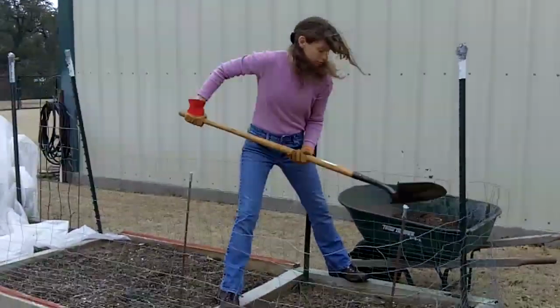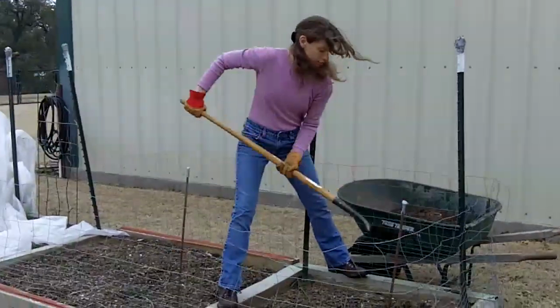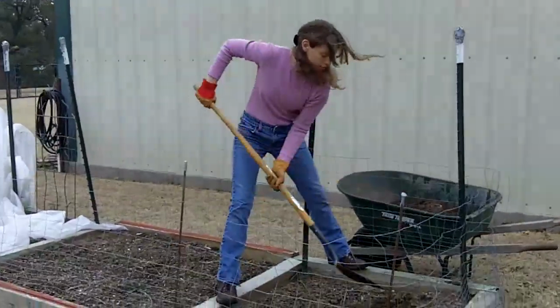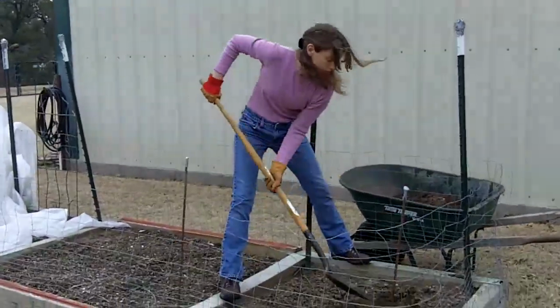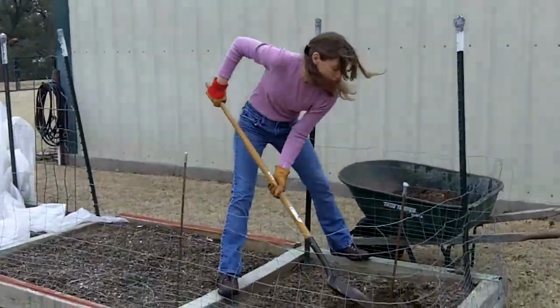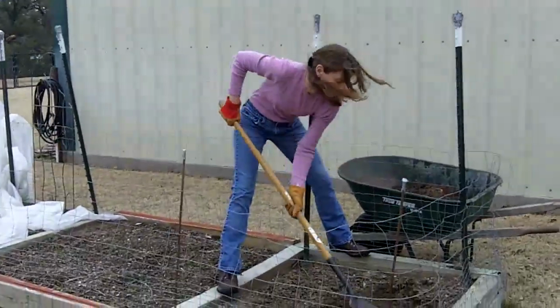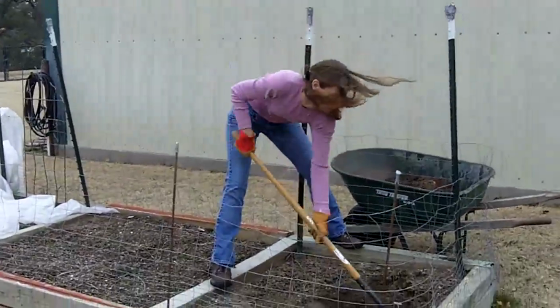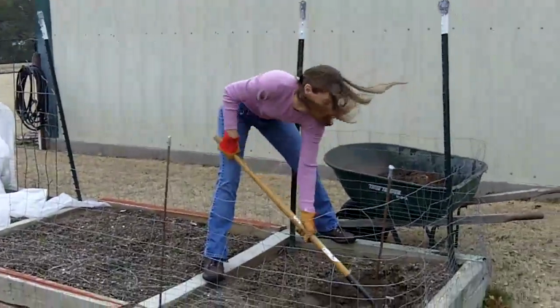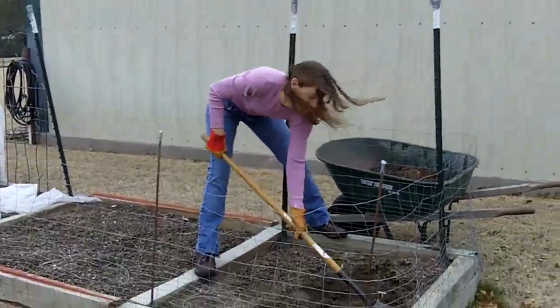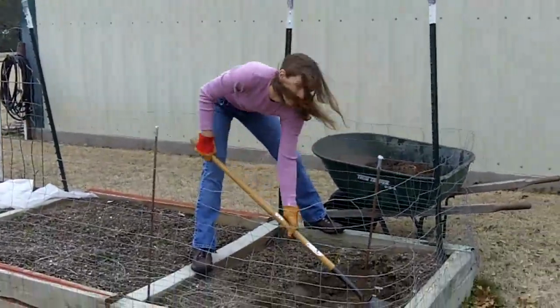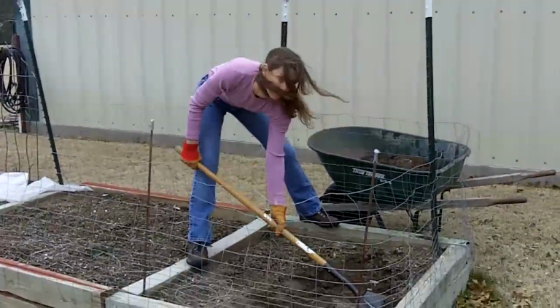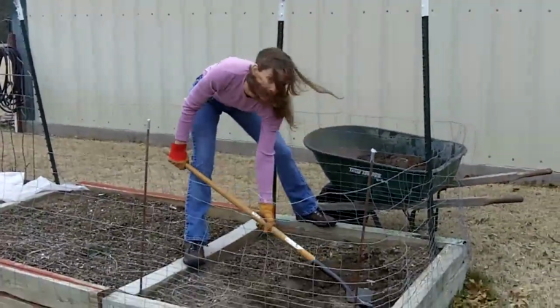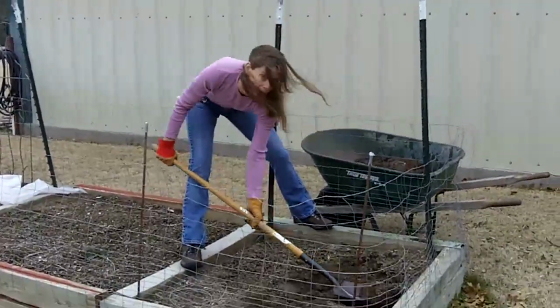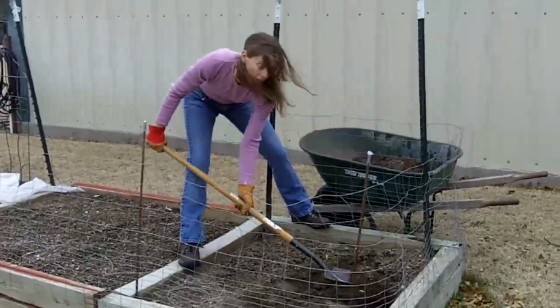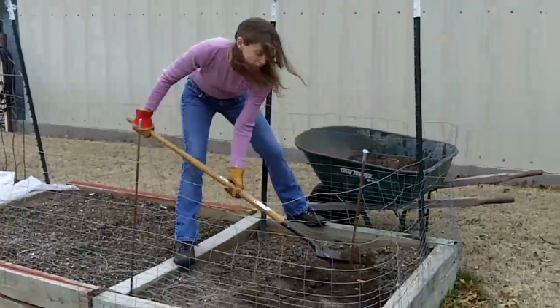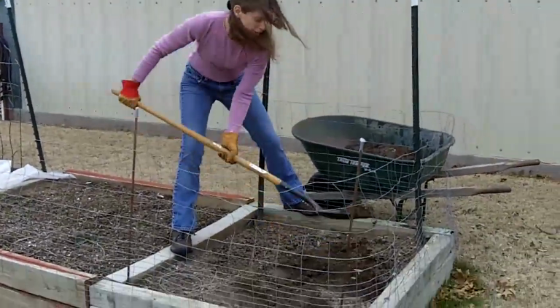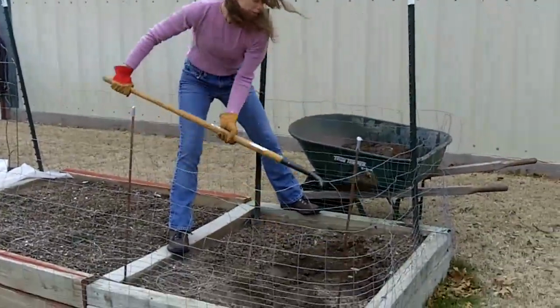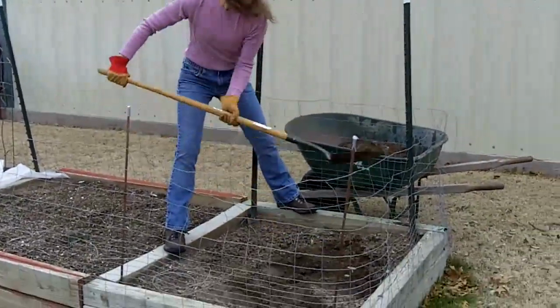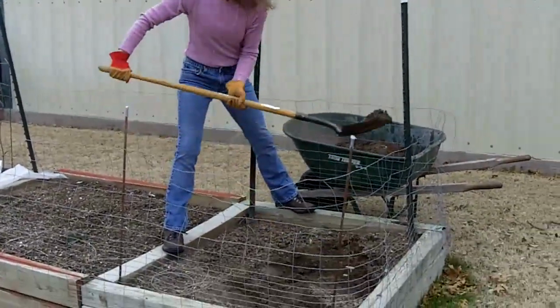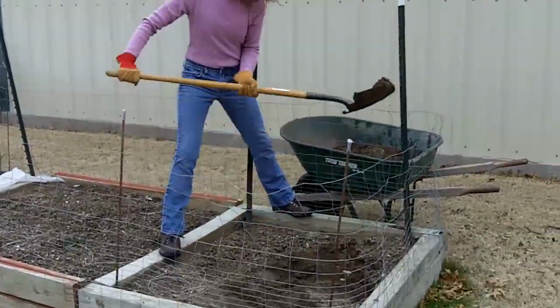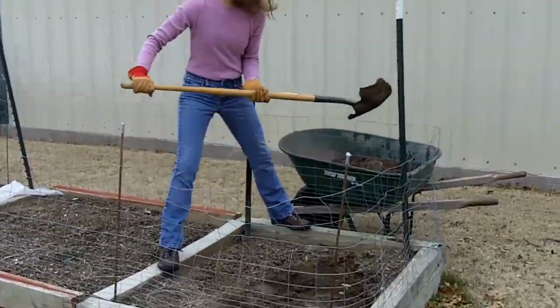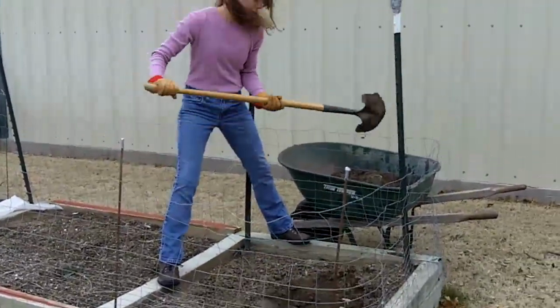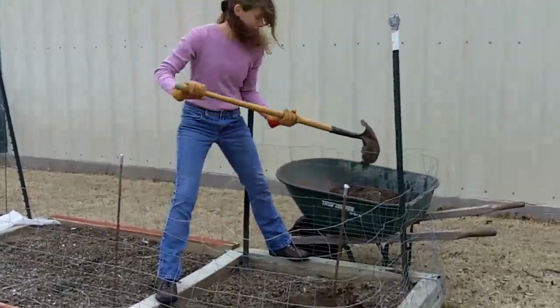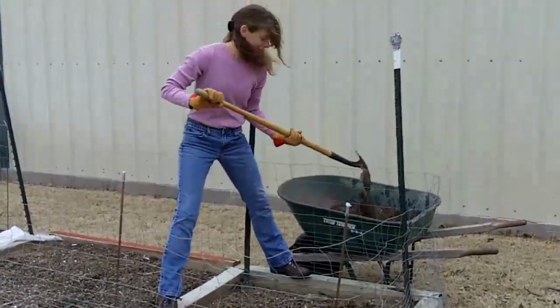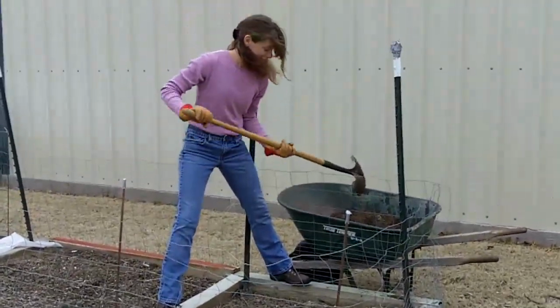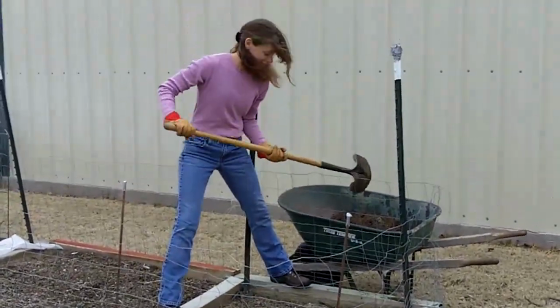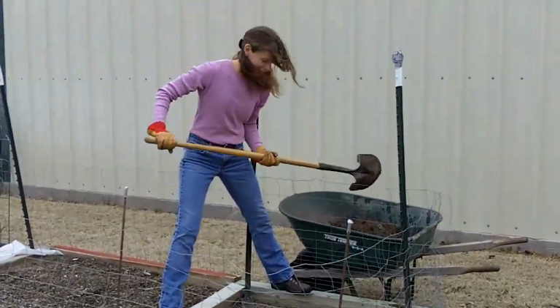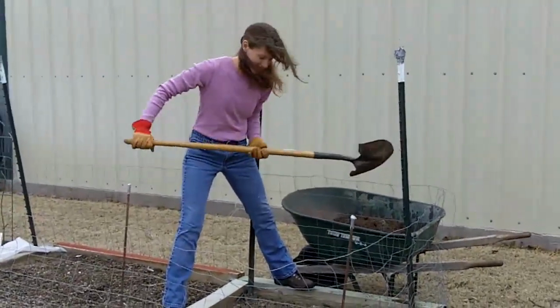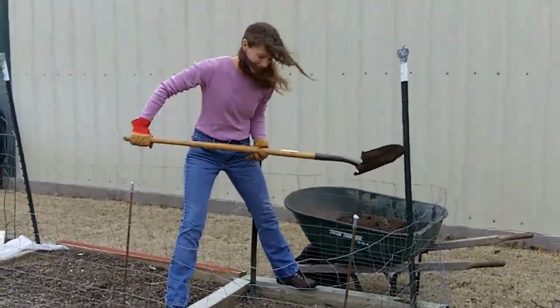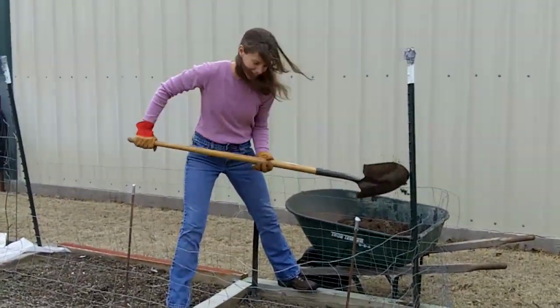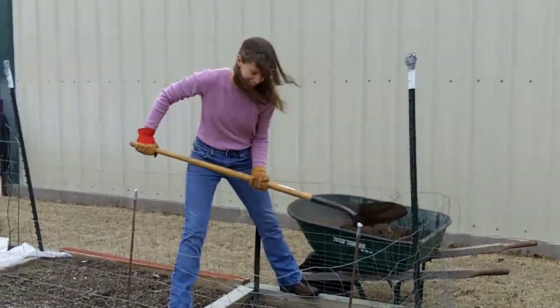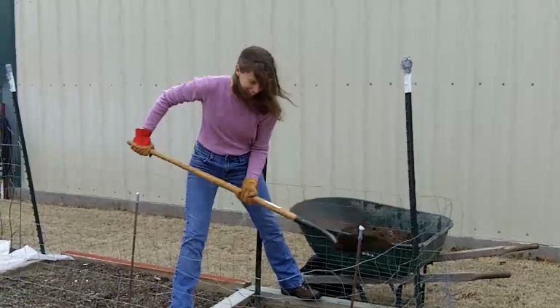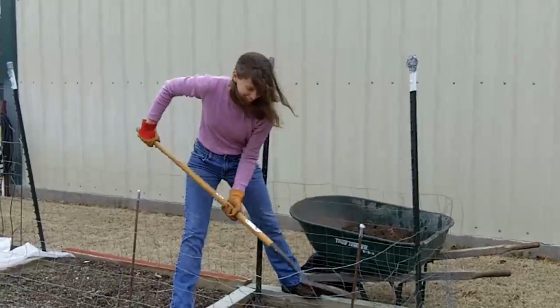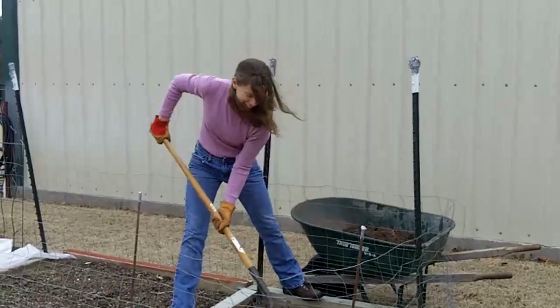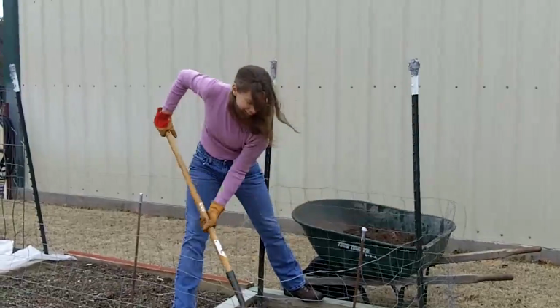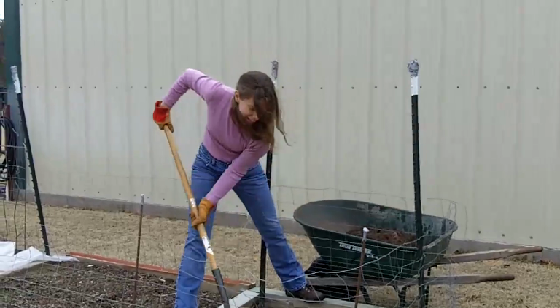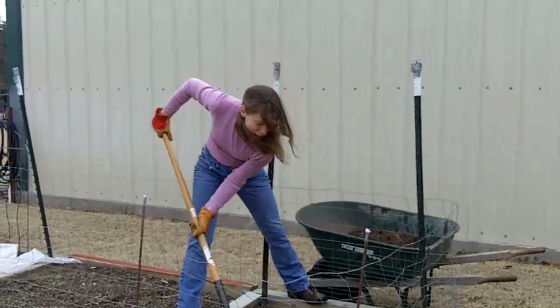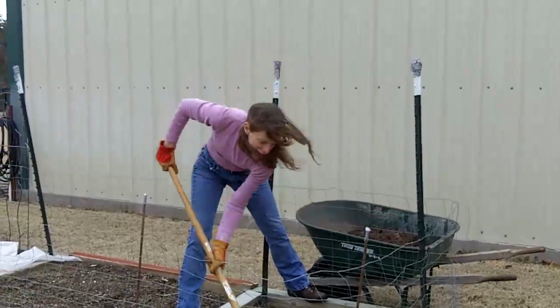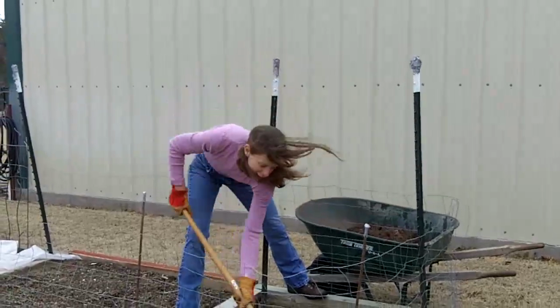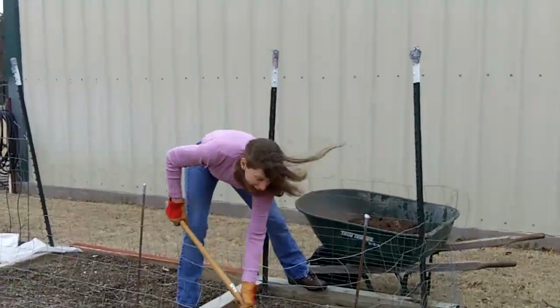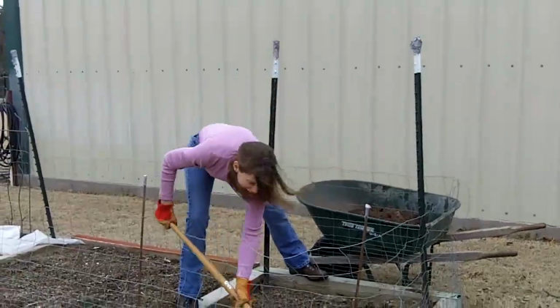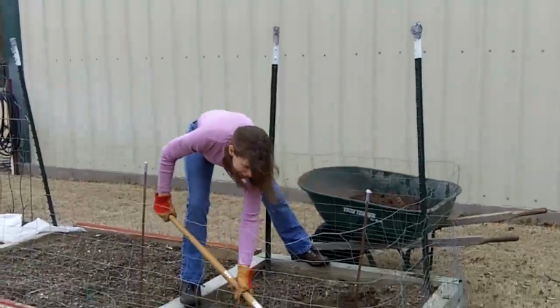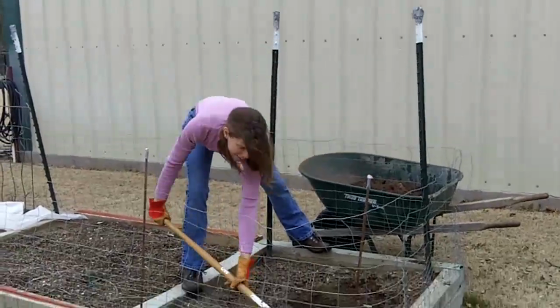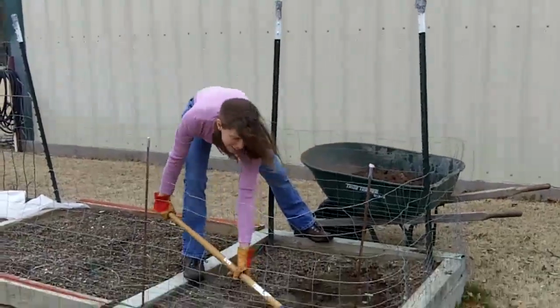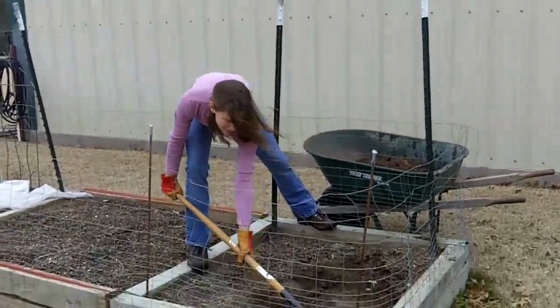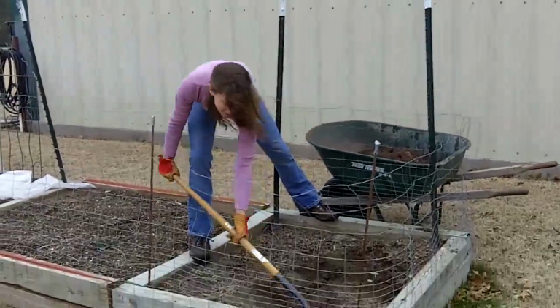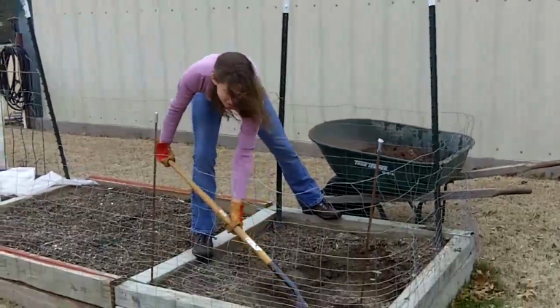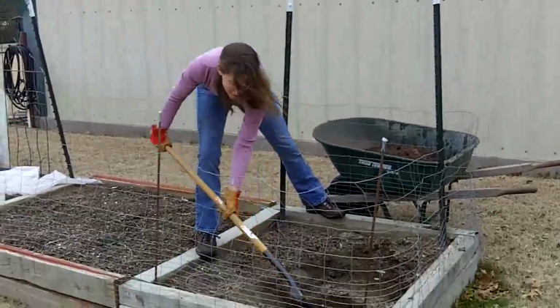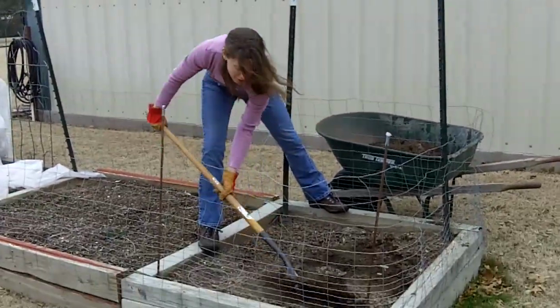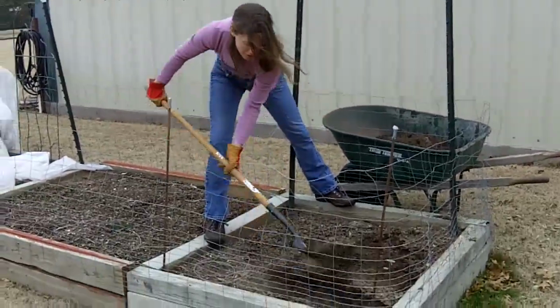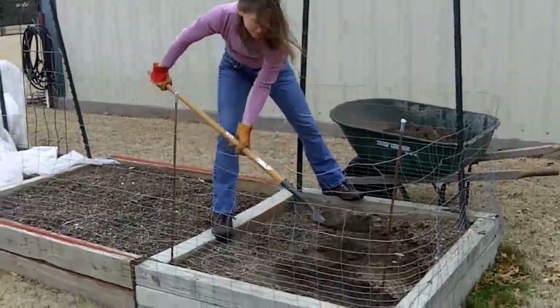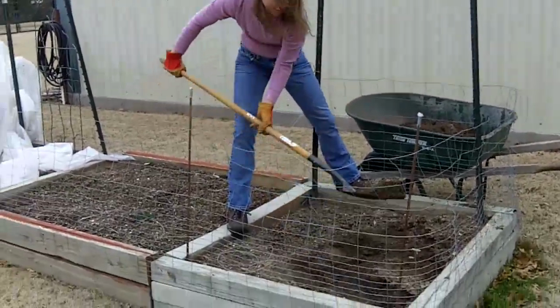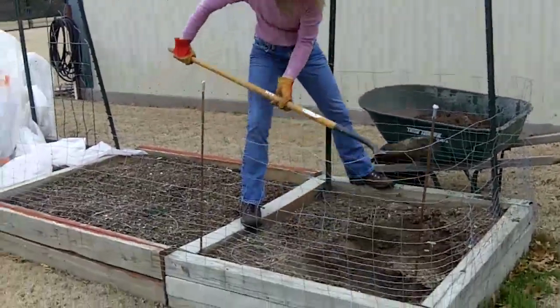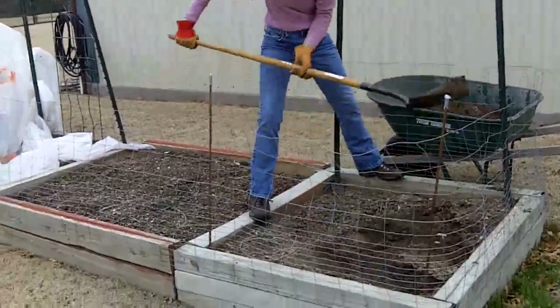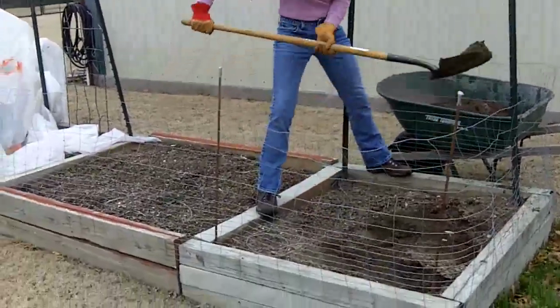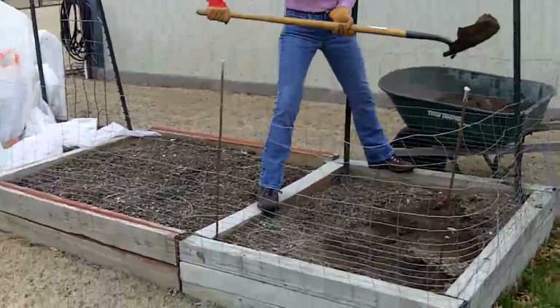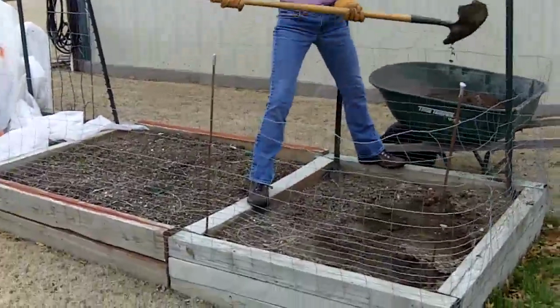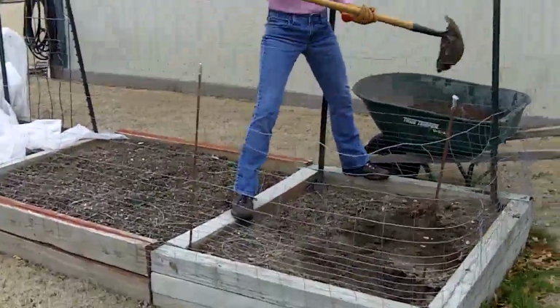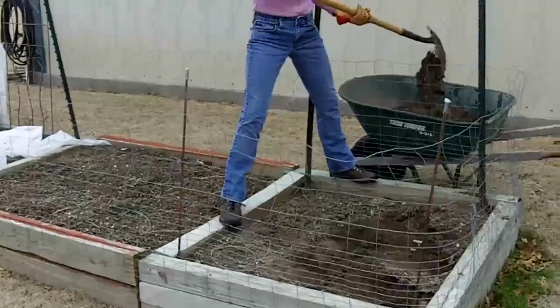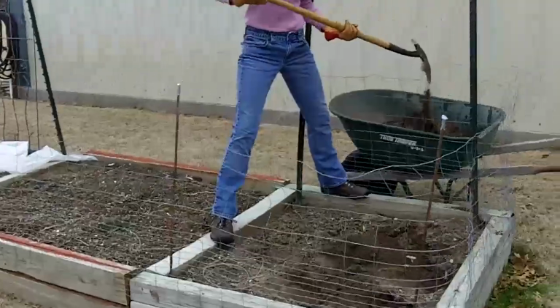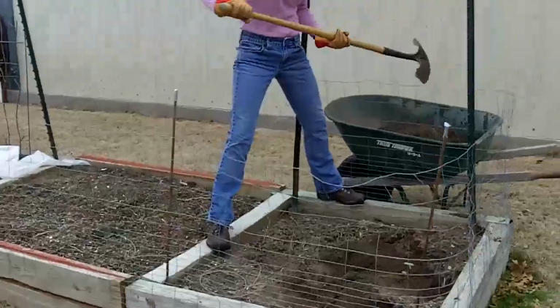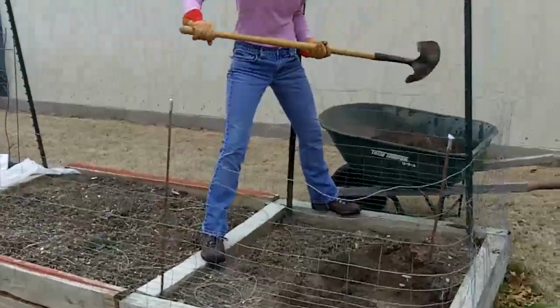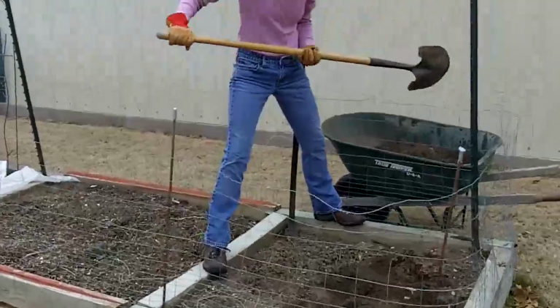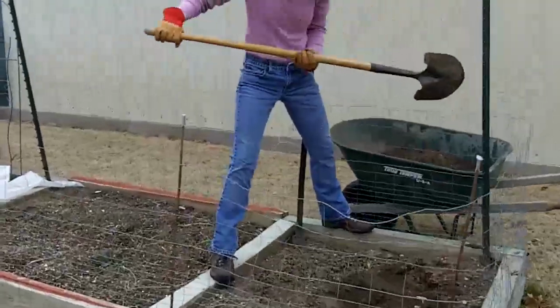Sean, it's getting the spring garden ready. Working, working. Work your shovel, work your shovel.